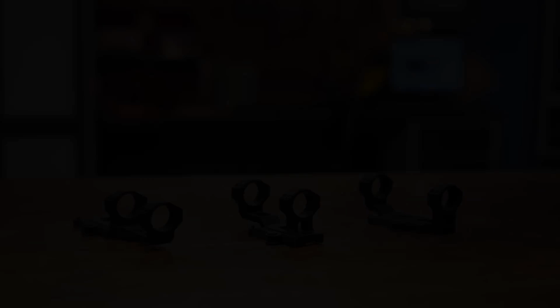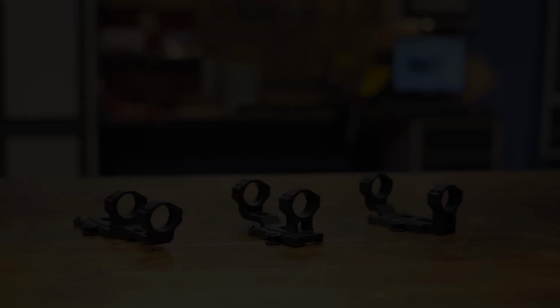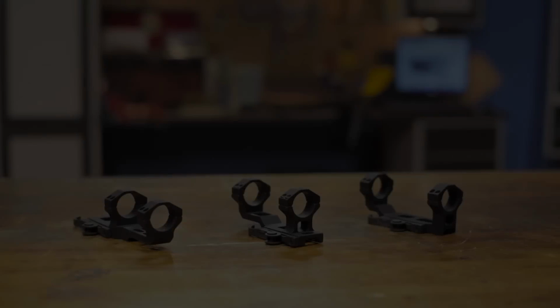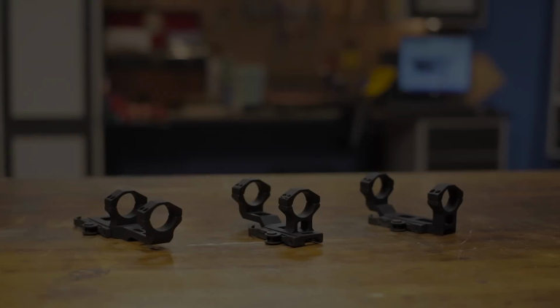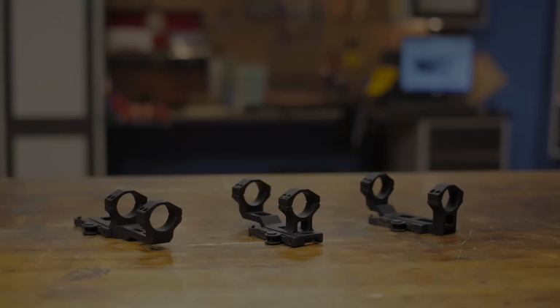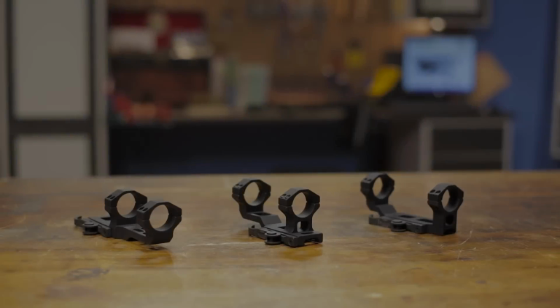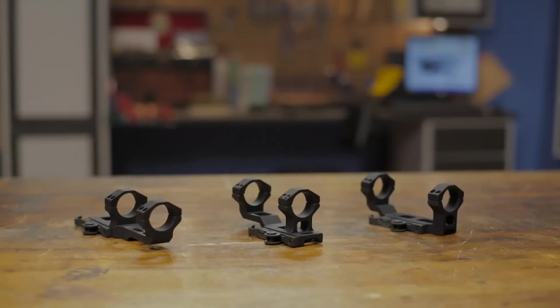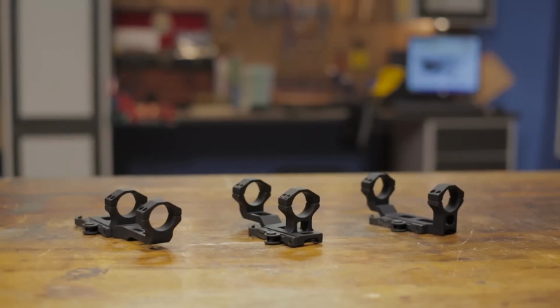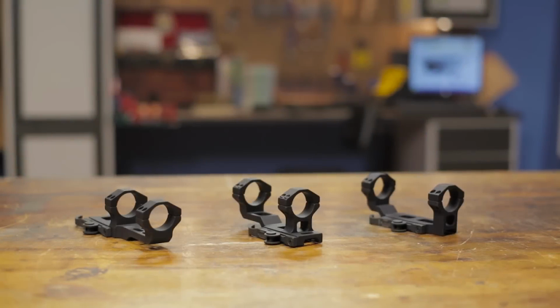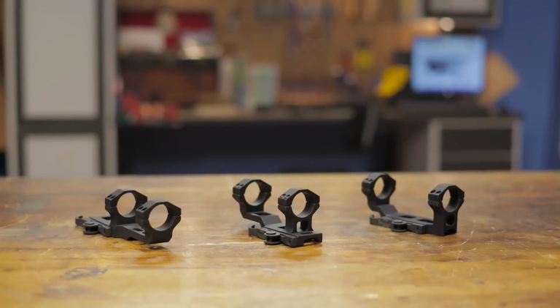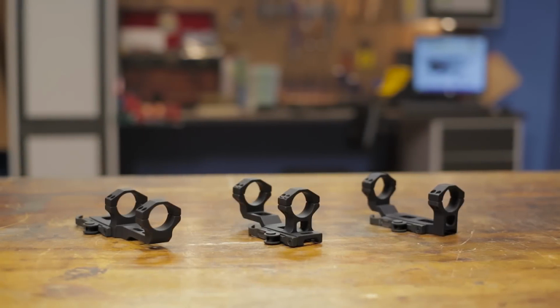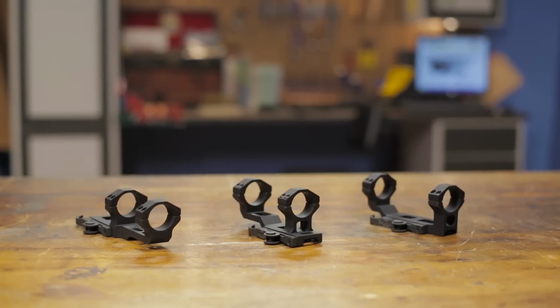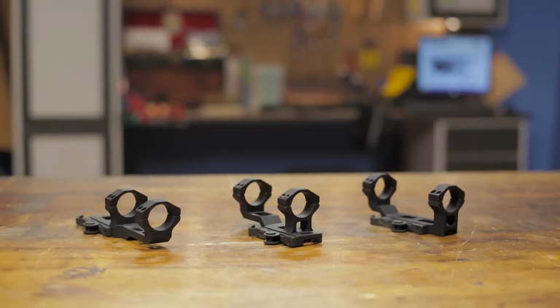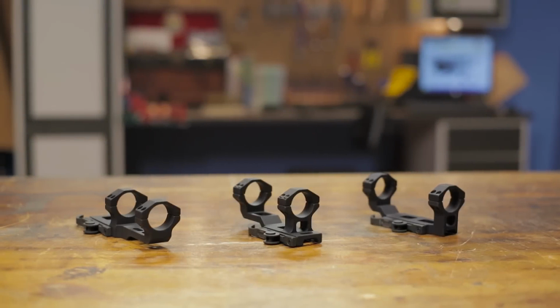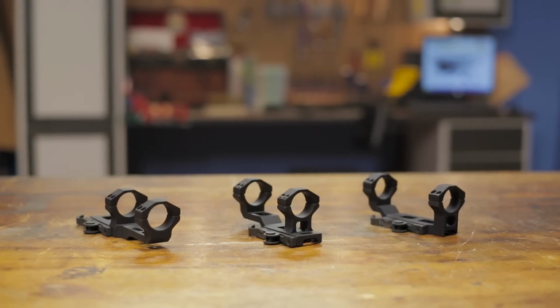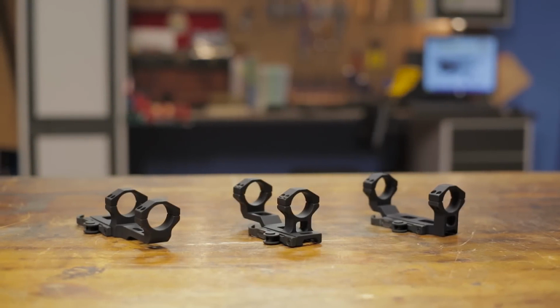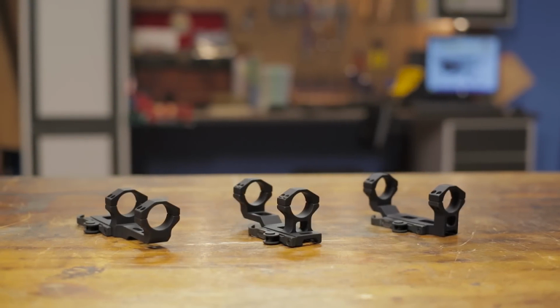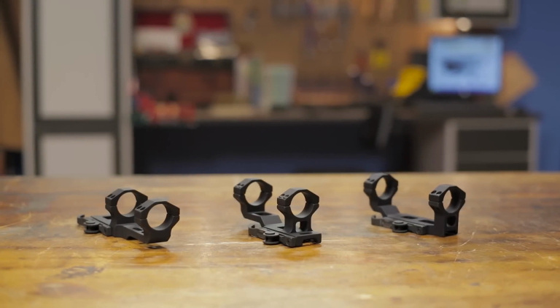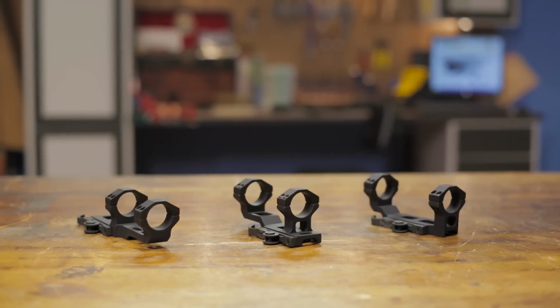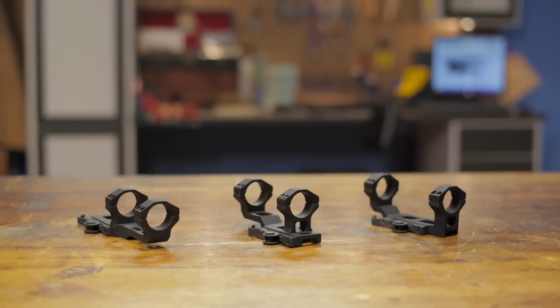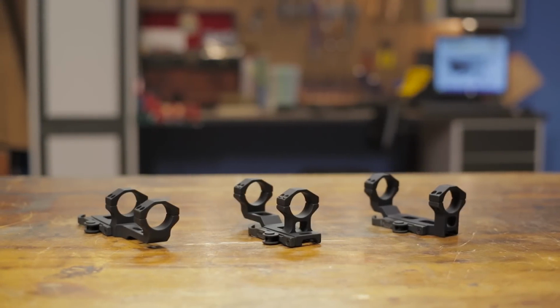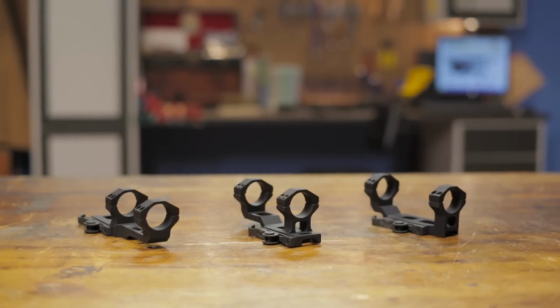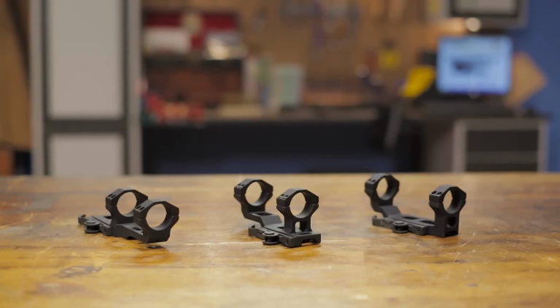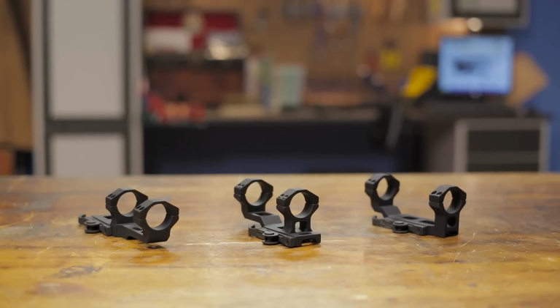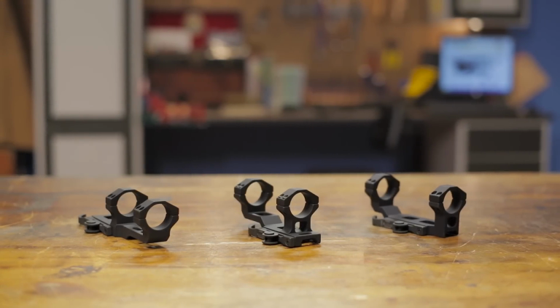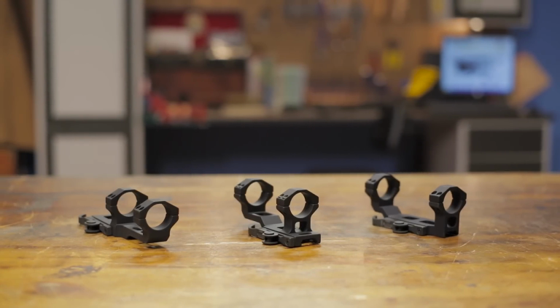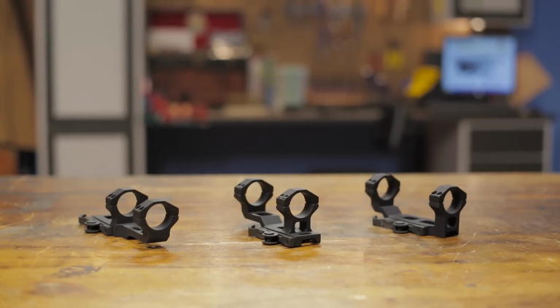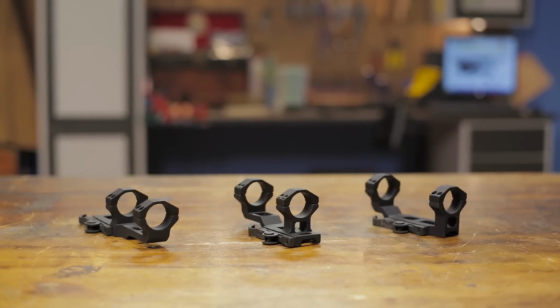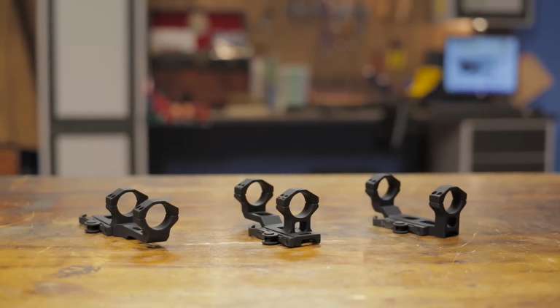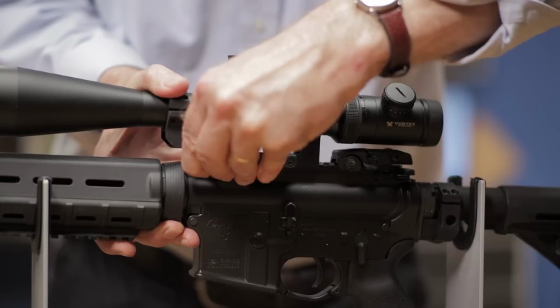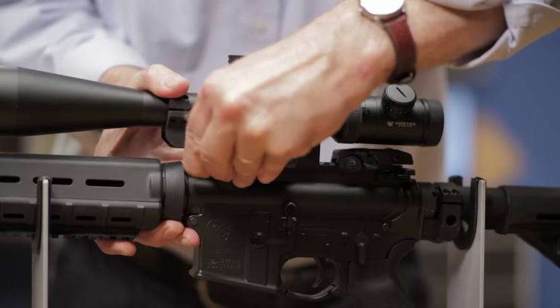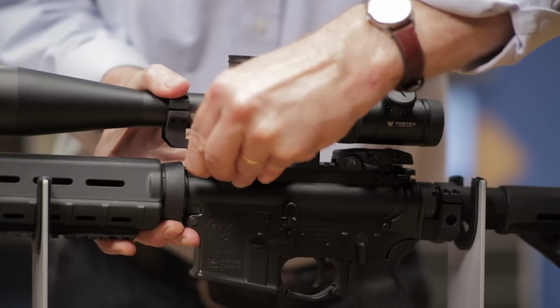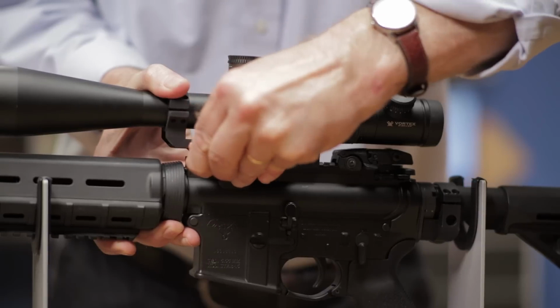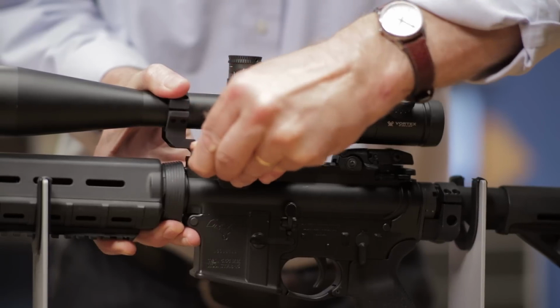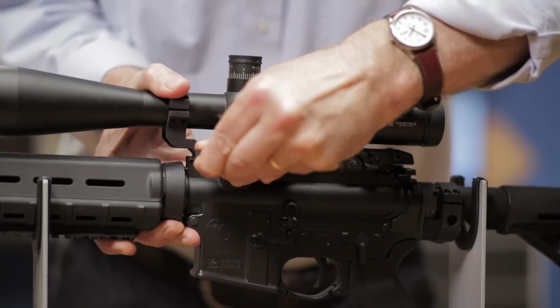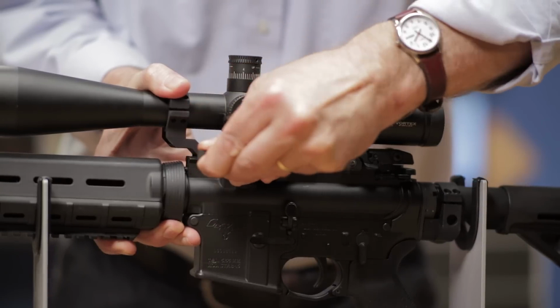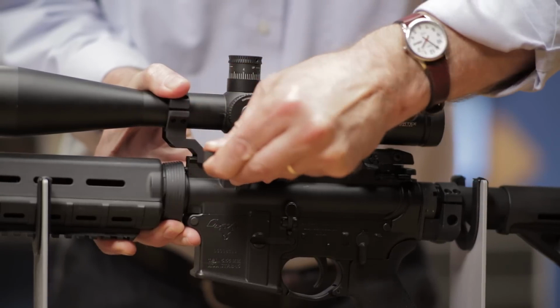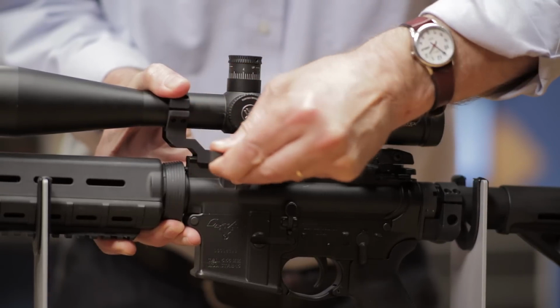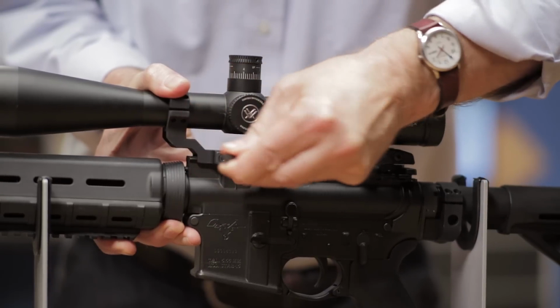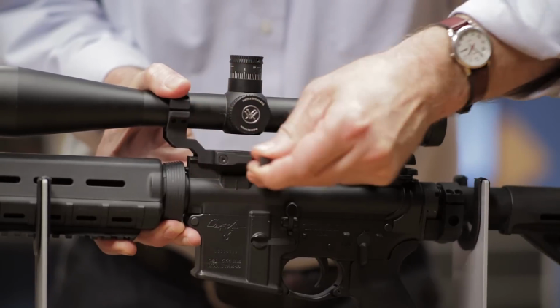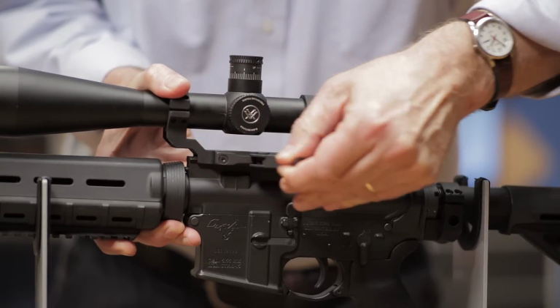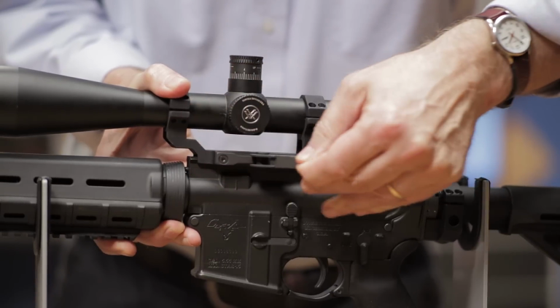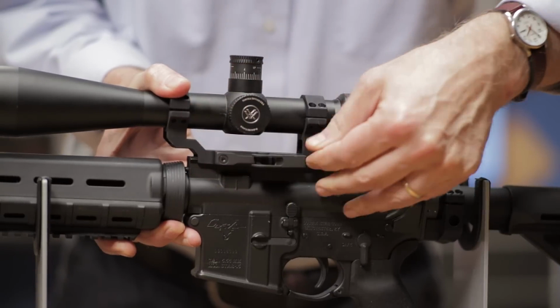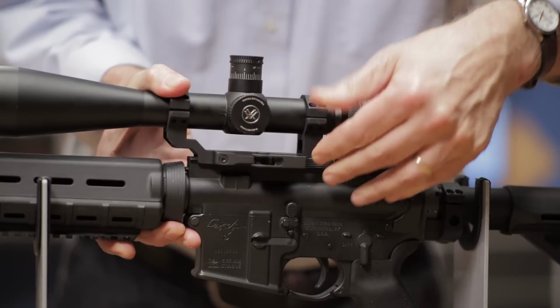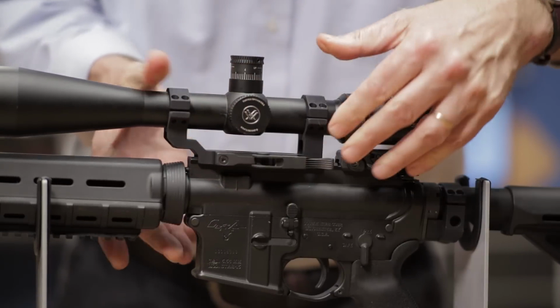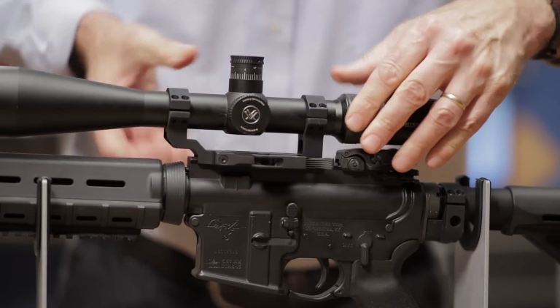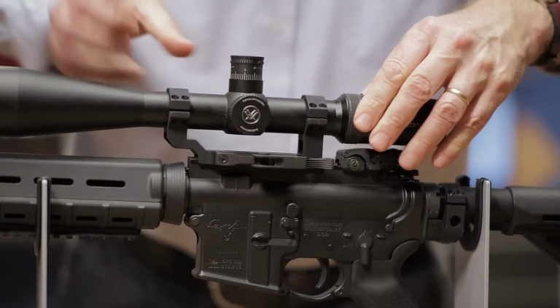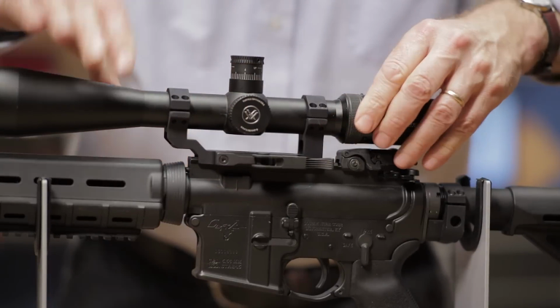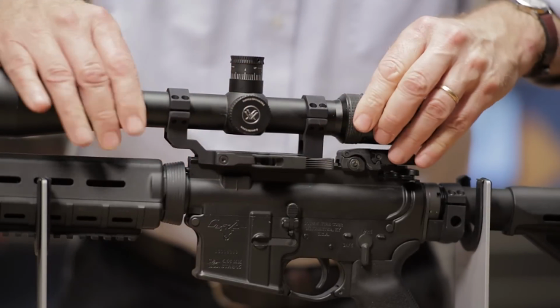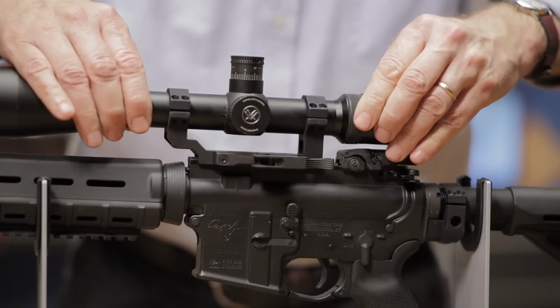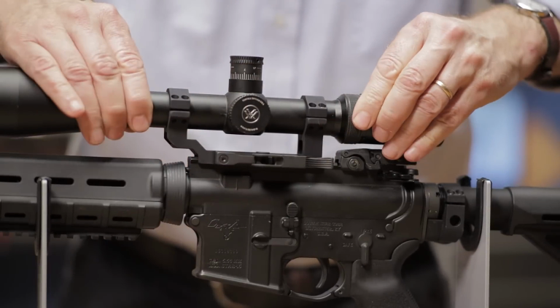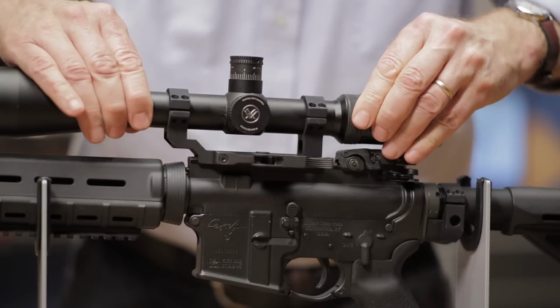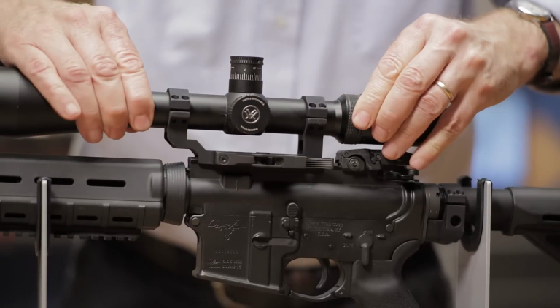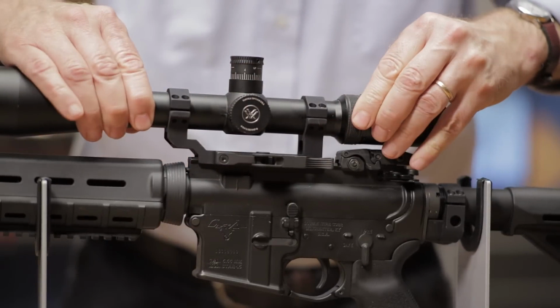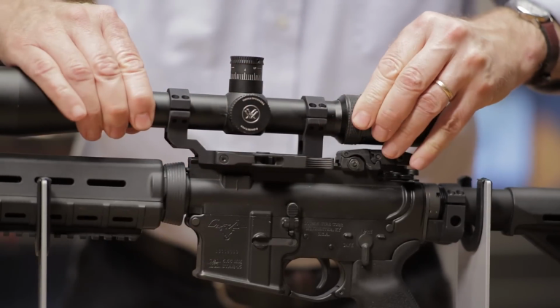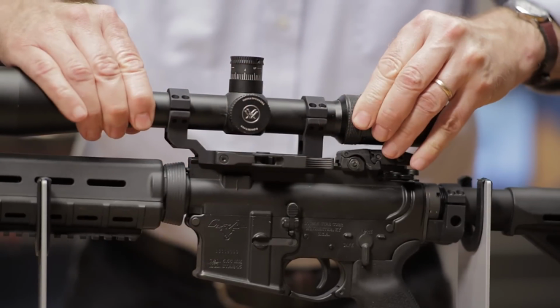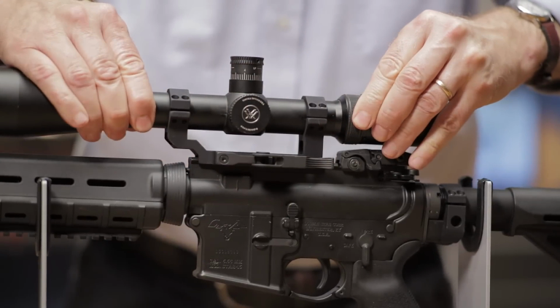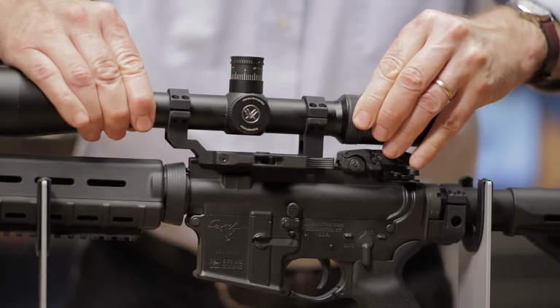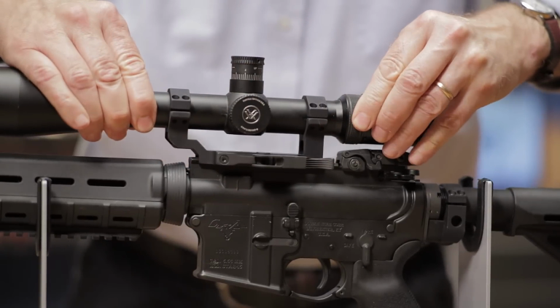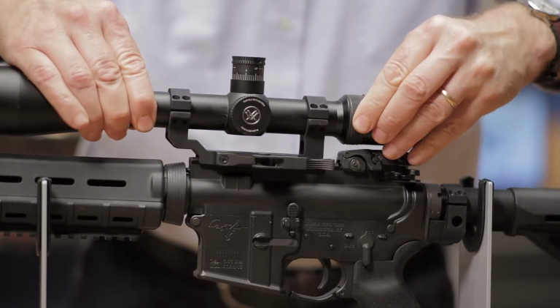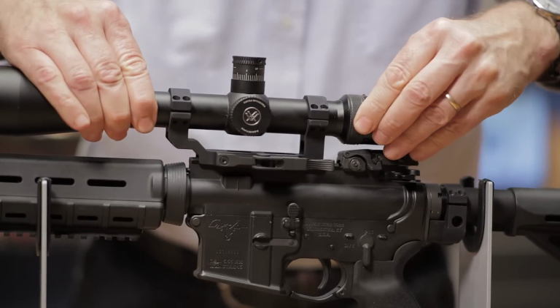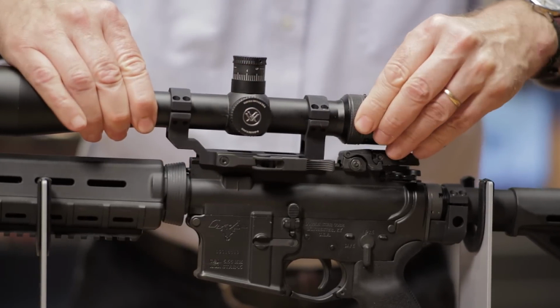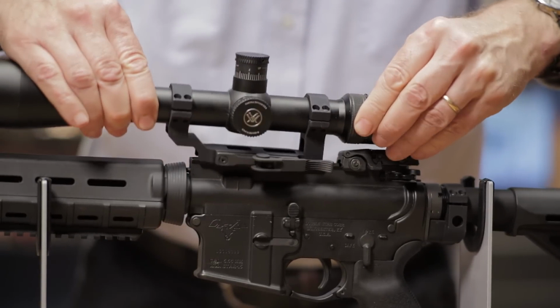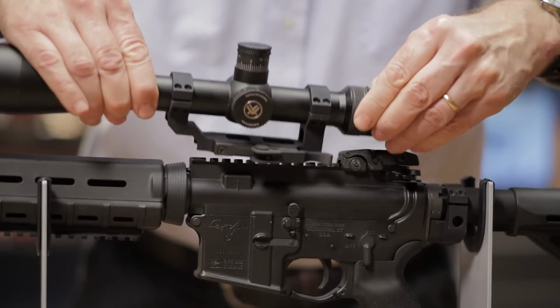The GG&G Quick Detach Scope Mounts provide shooters with the ability to quickly remove their scope in order to utilize other sighting systems as needed.